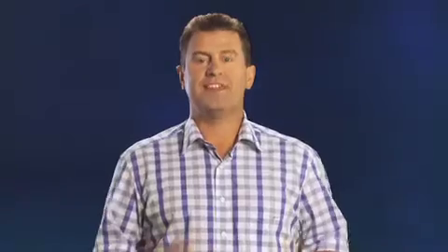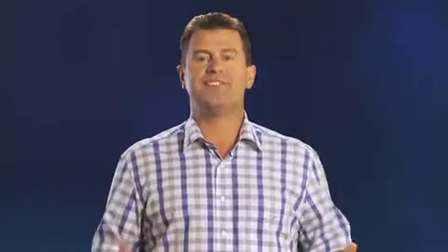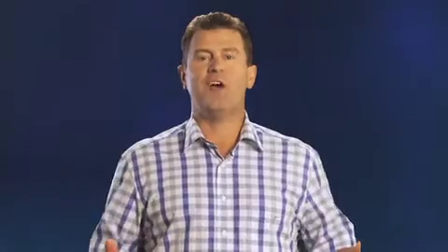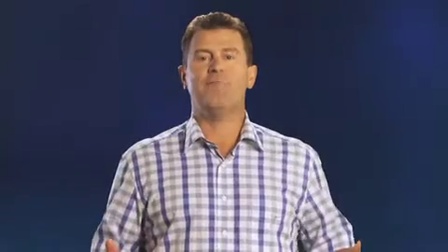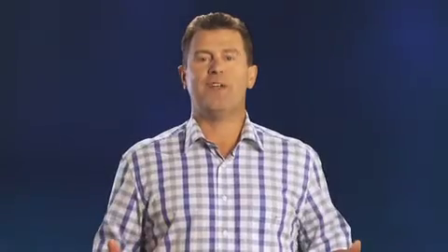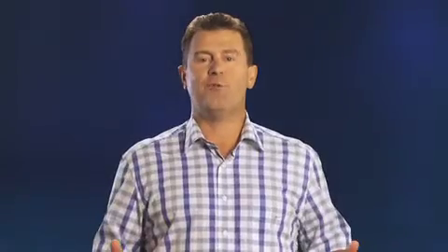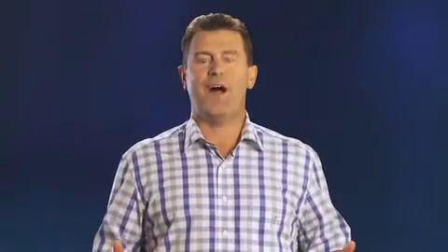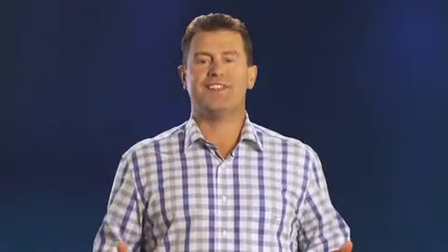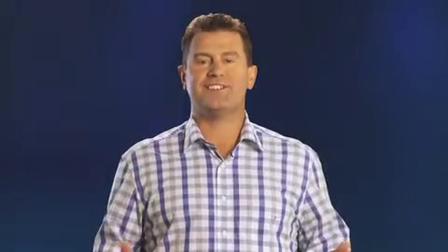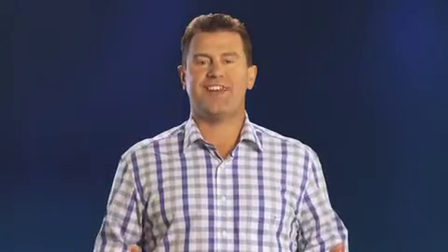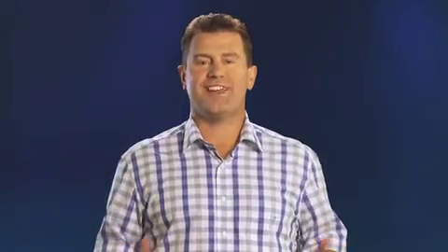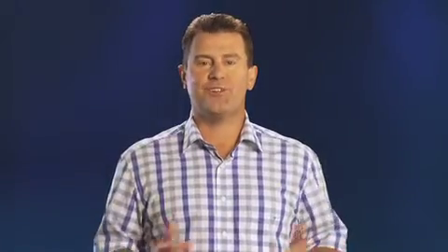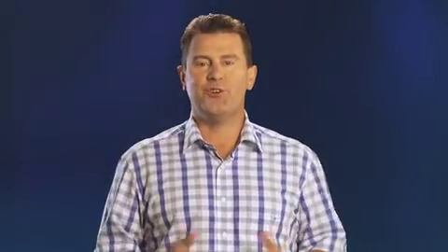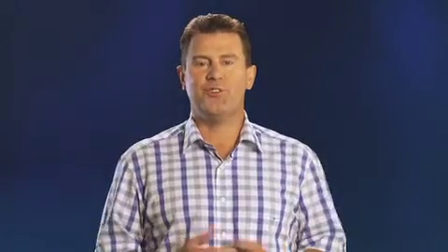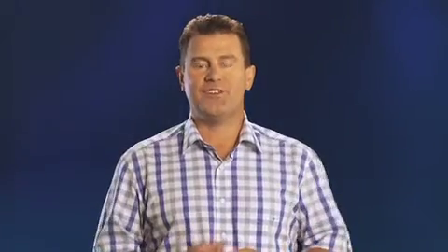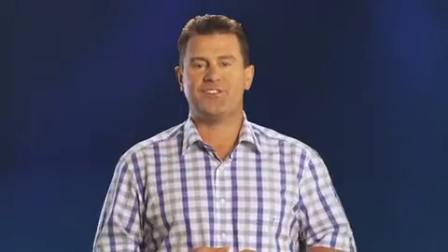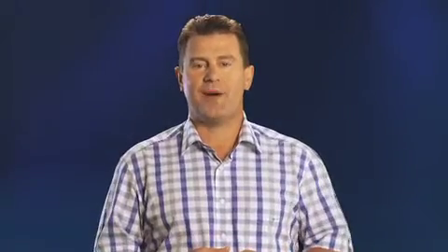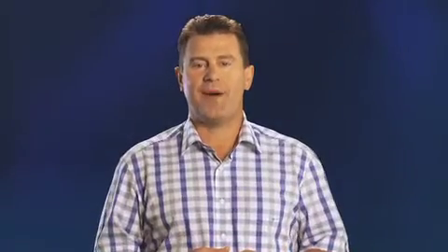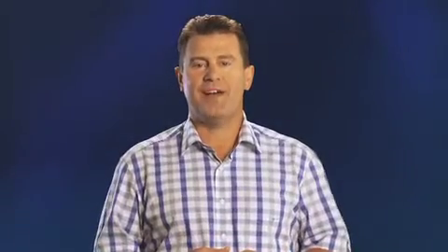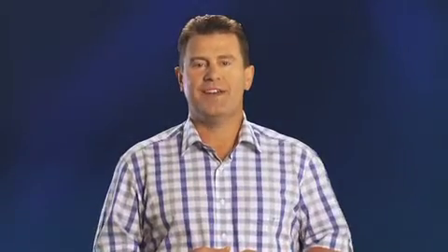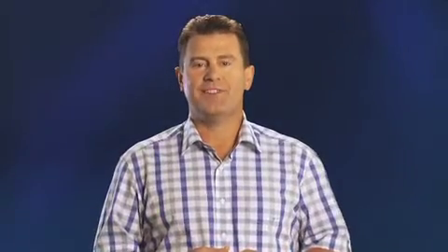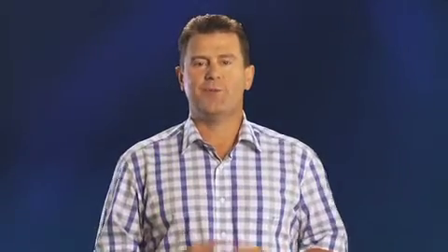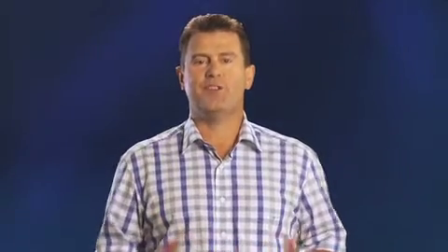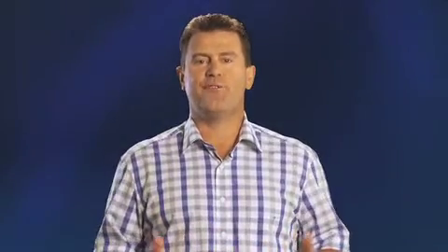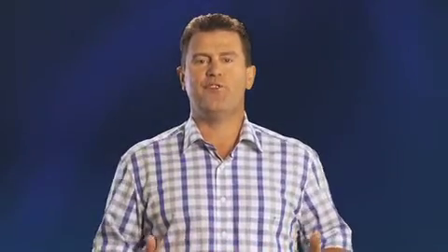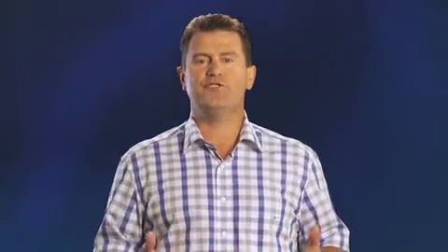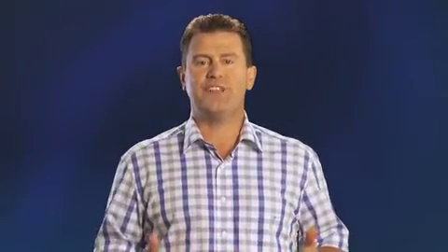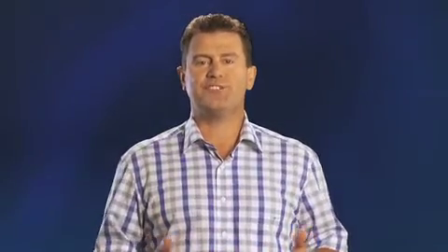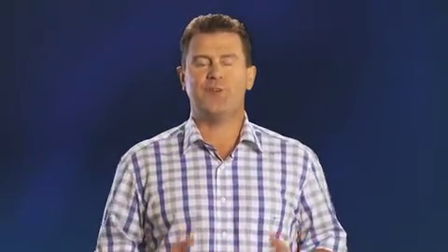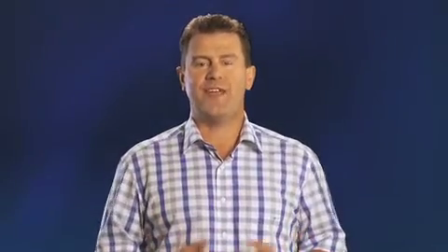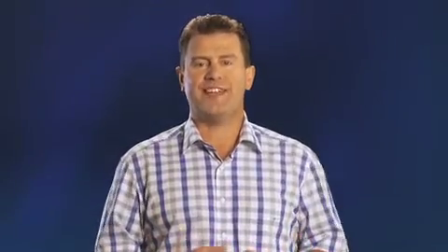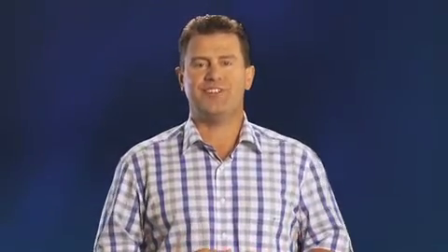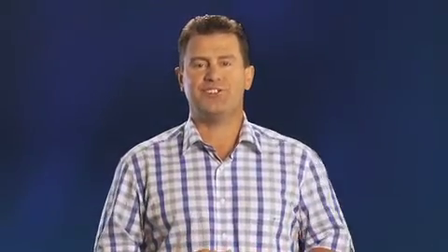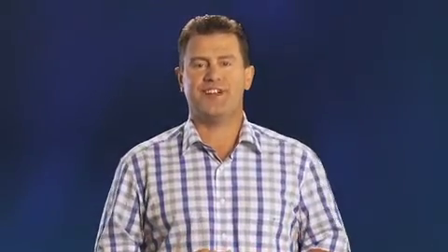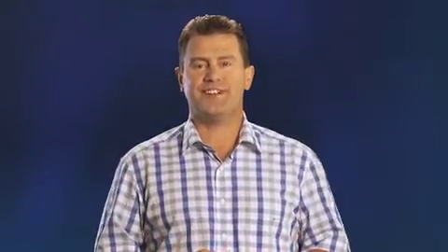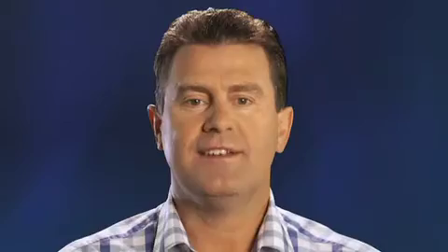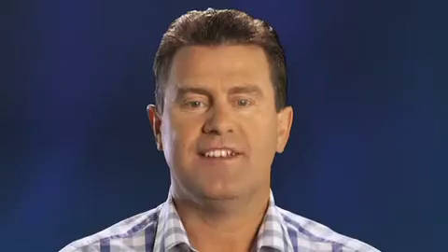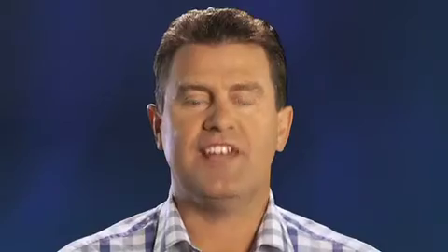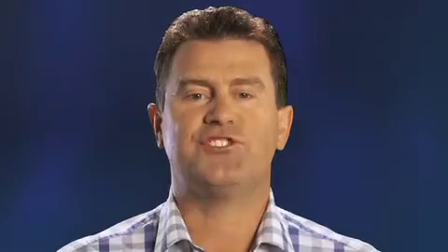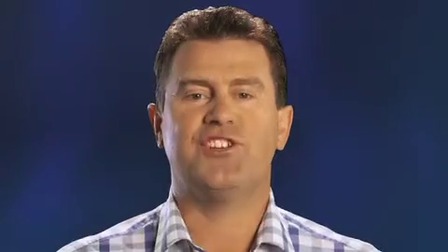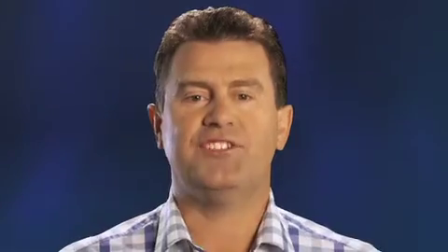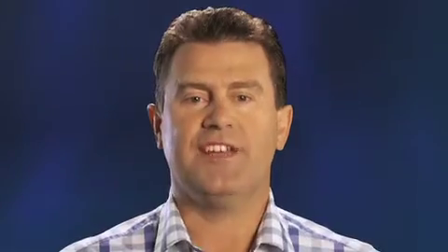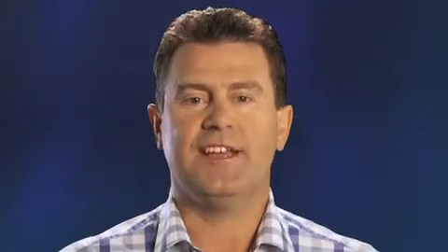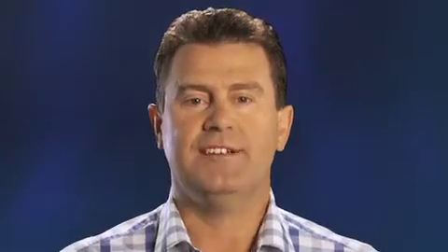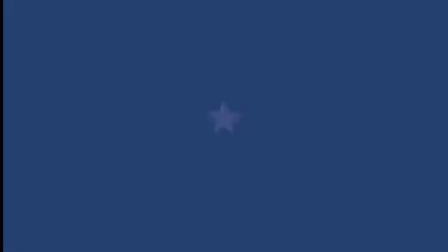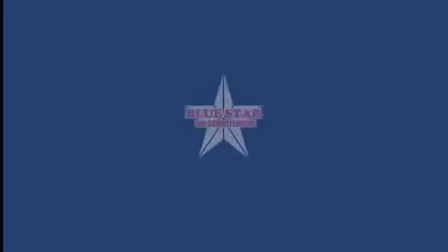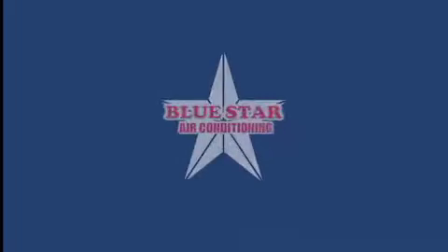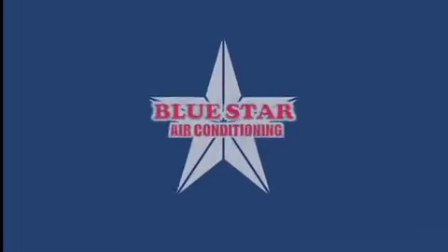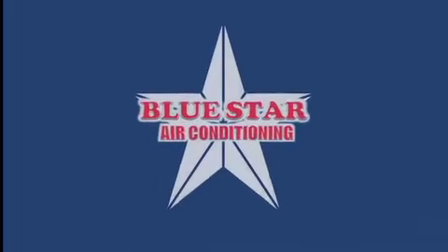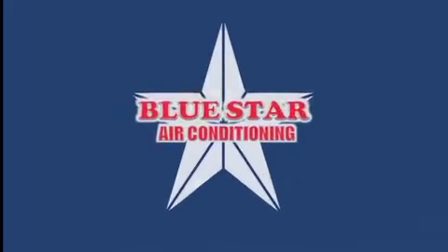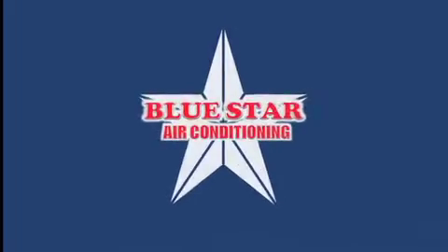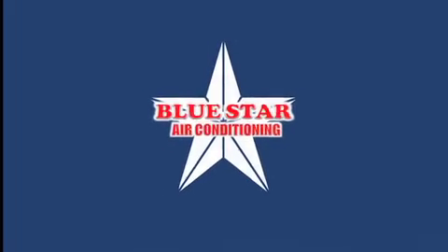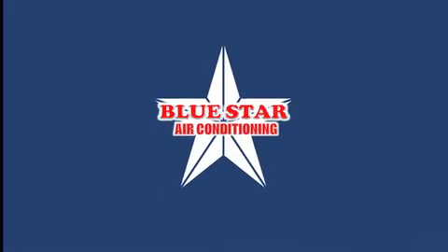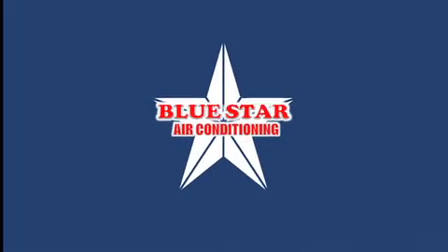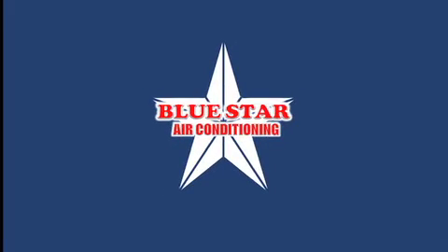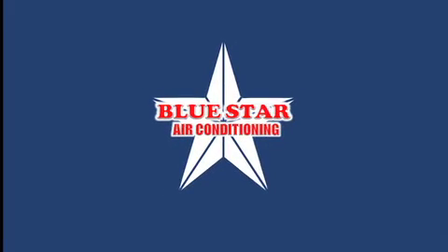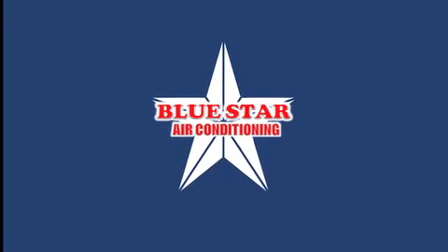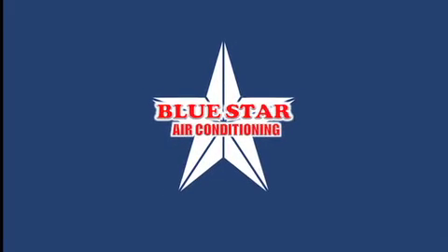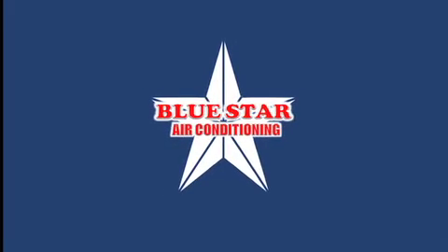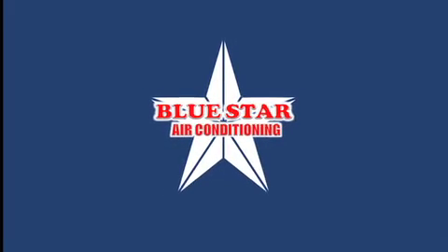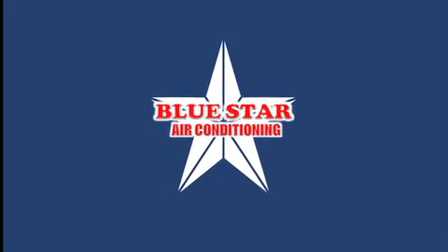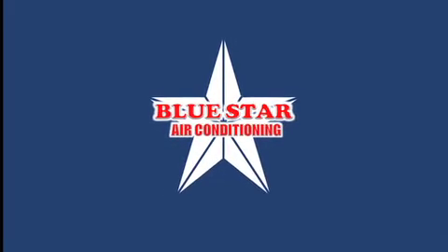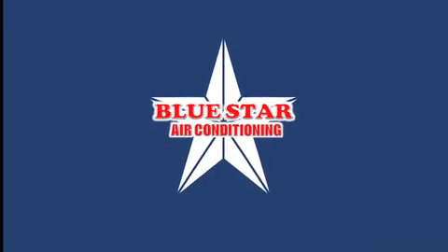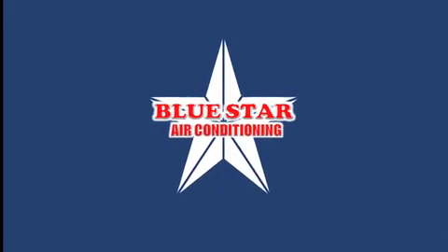There's no better way to stay cool this summer than with a Fujitsu air conditioner. It's easy. See the team at Bluestar Air Conditioning.